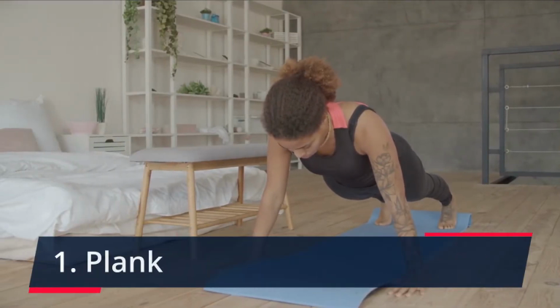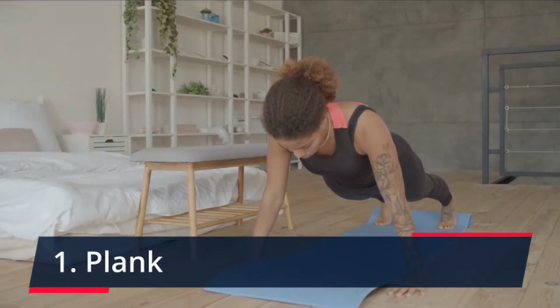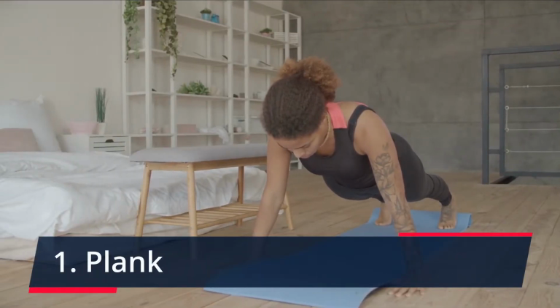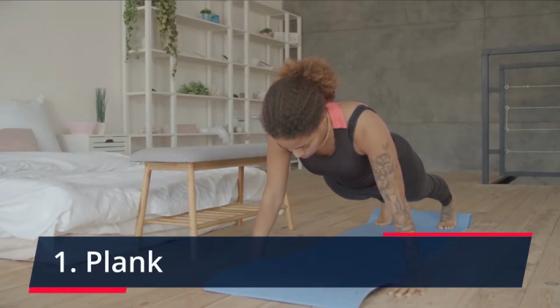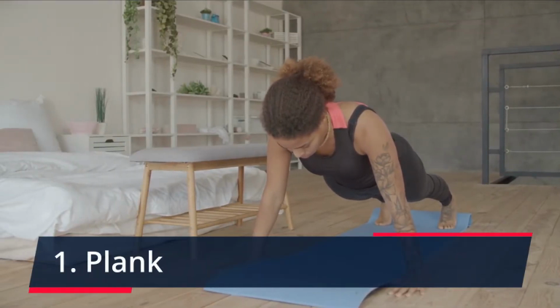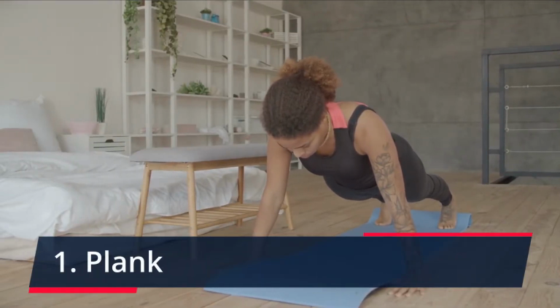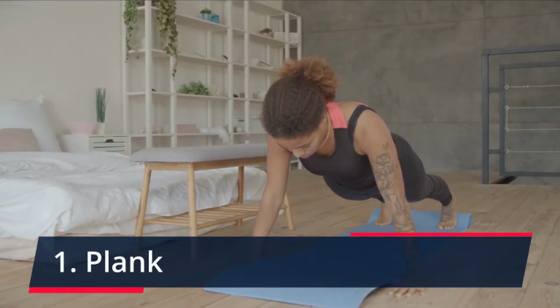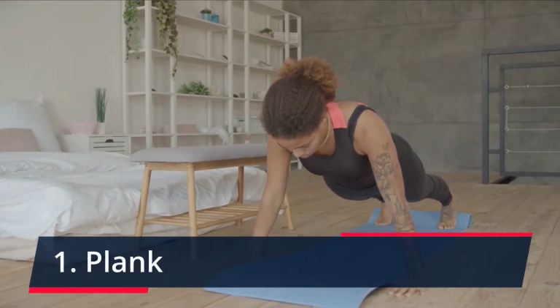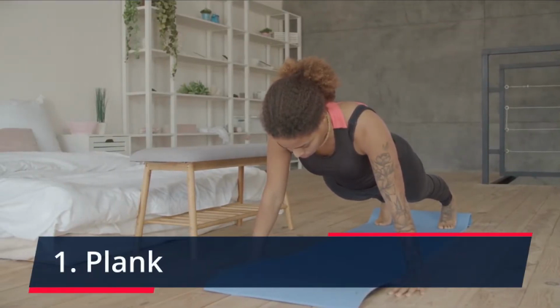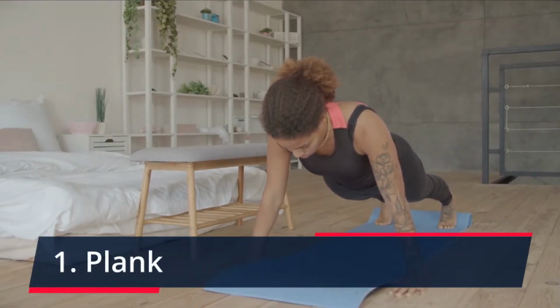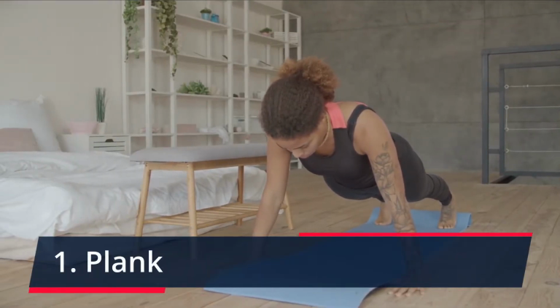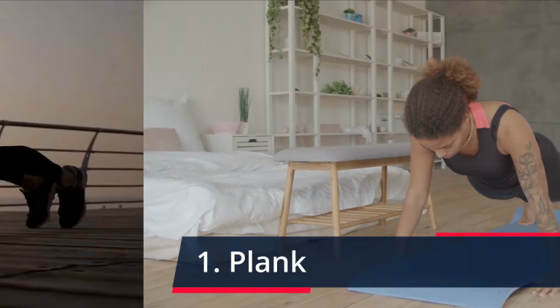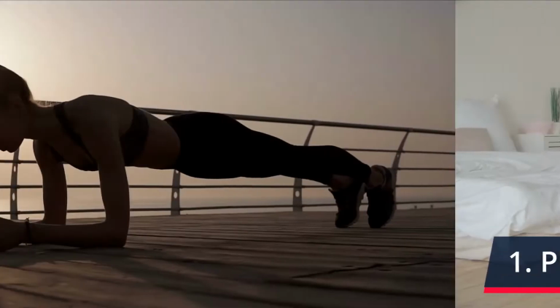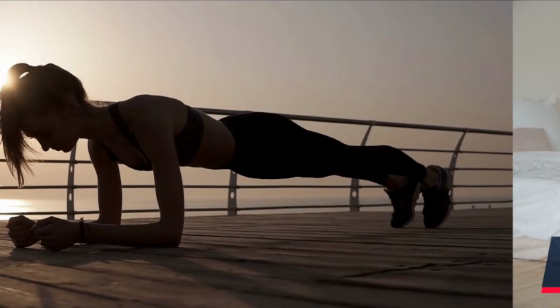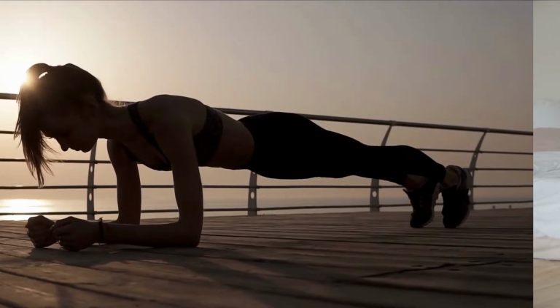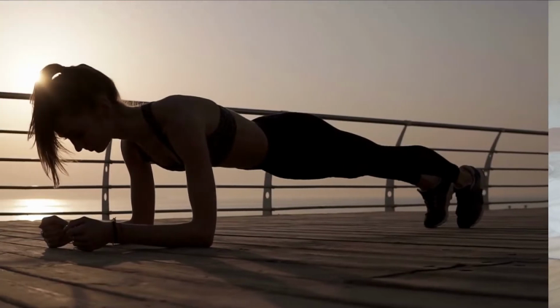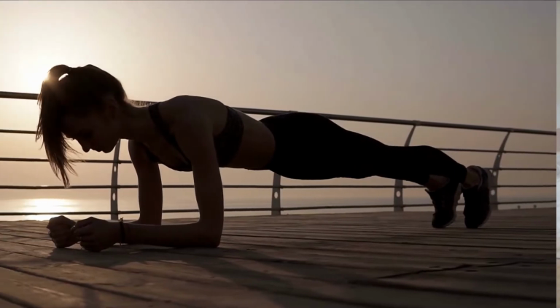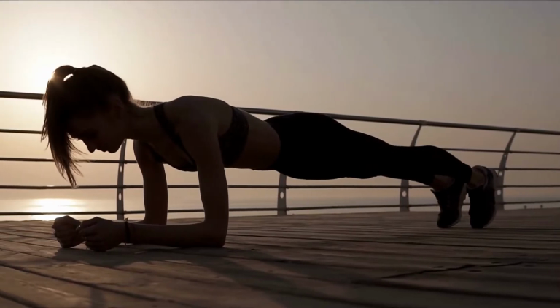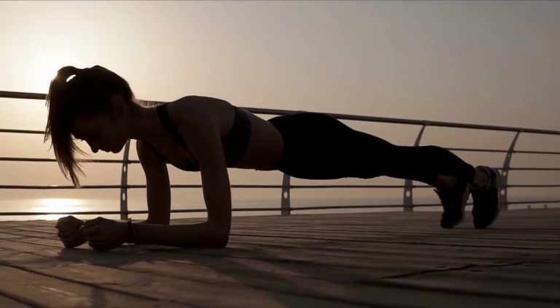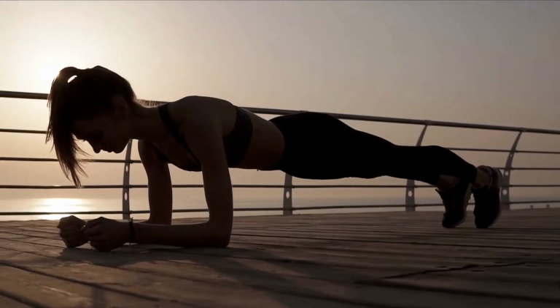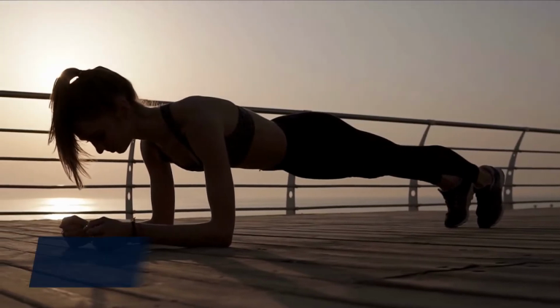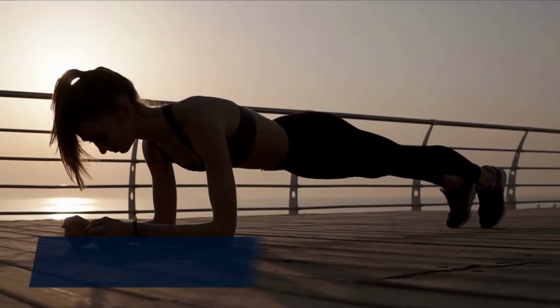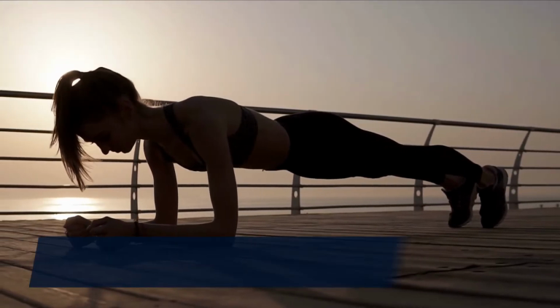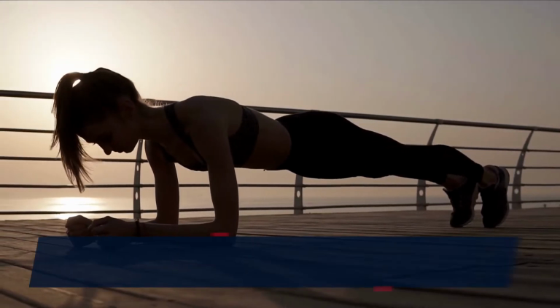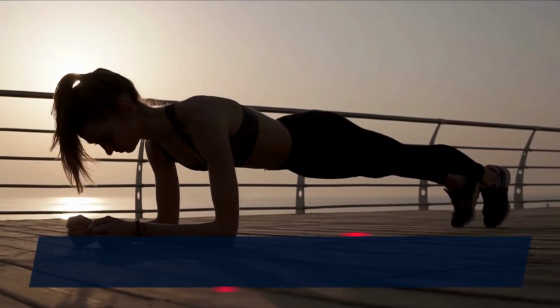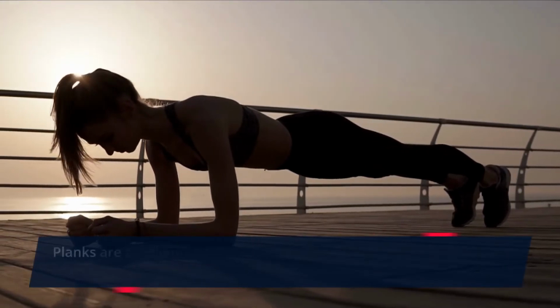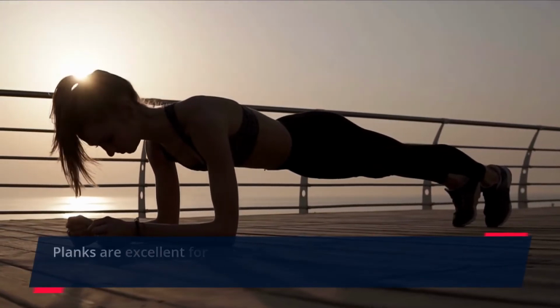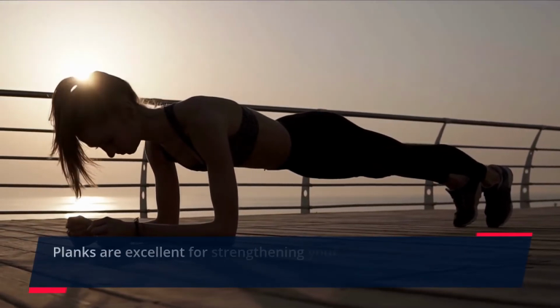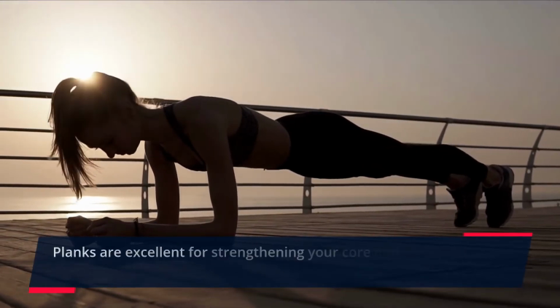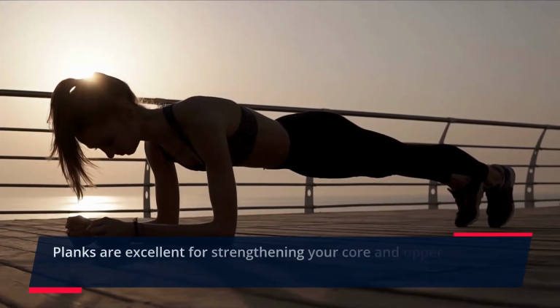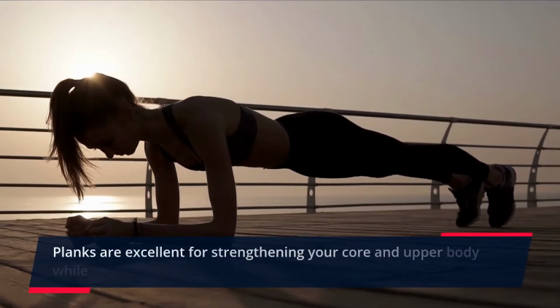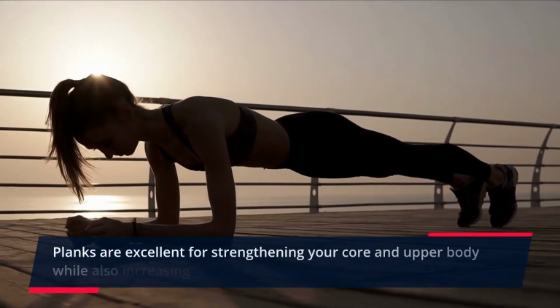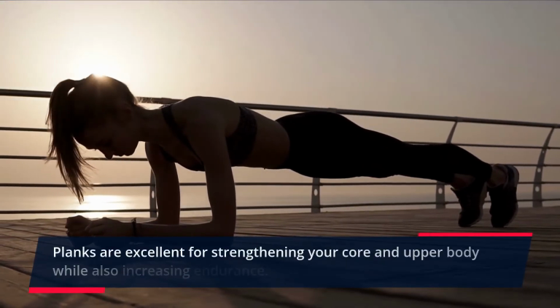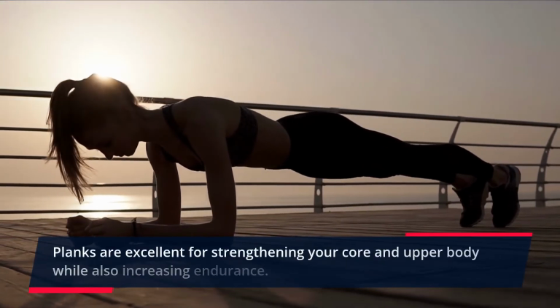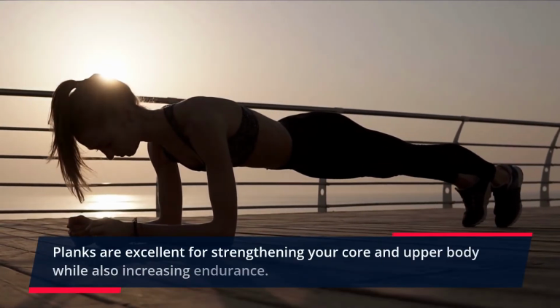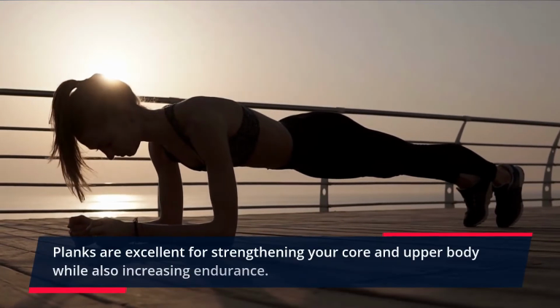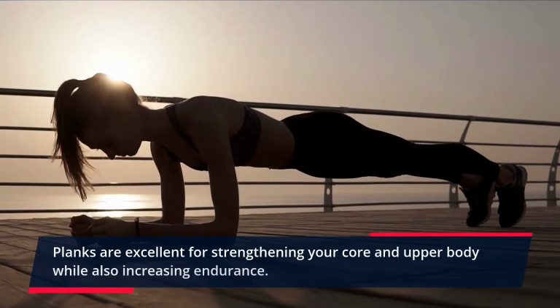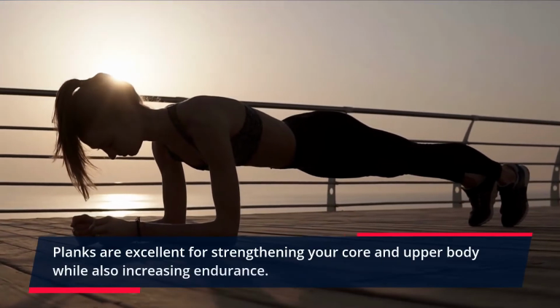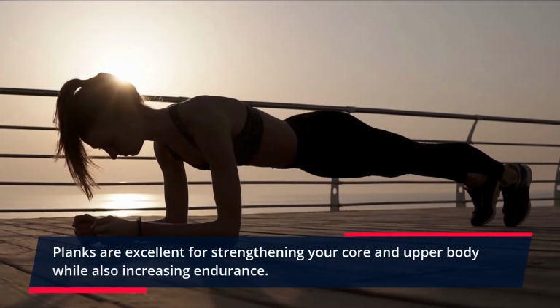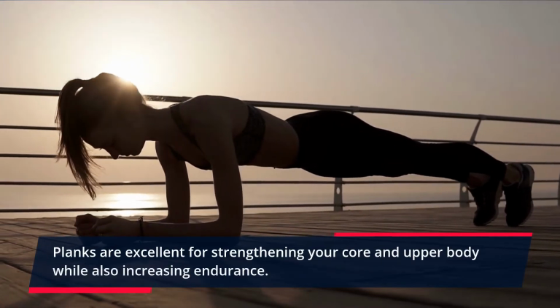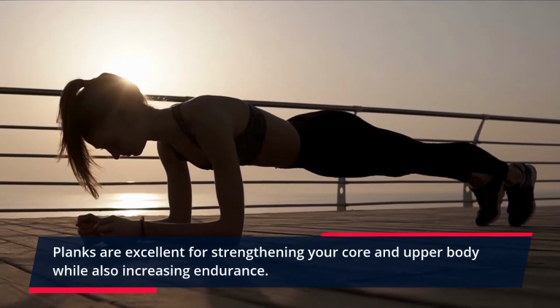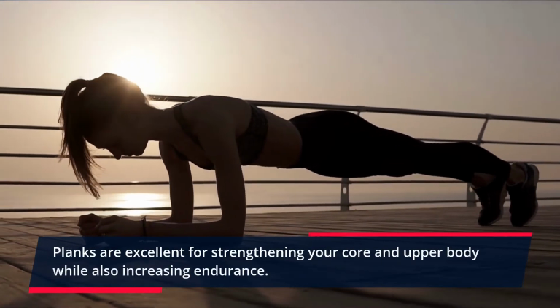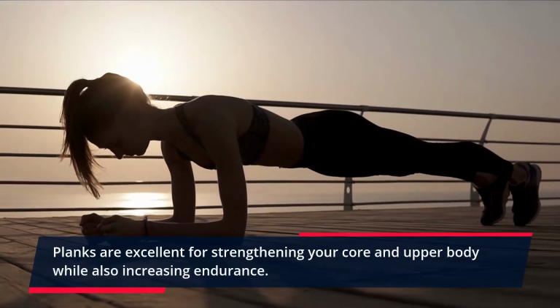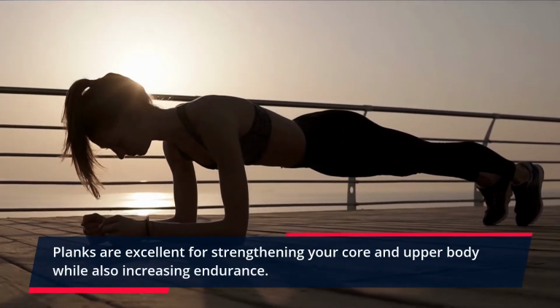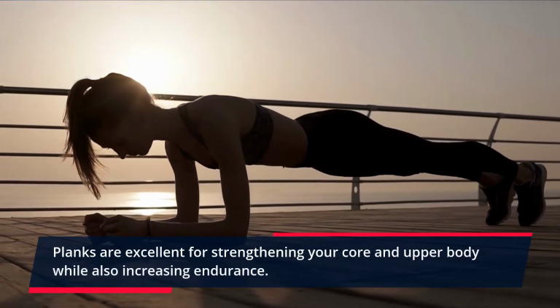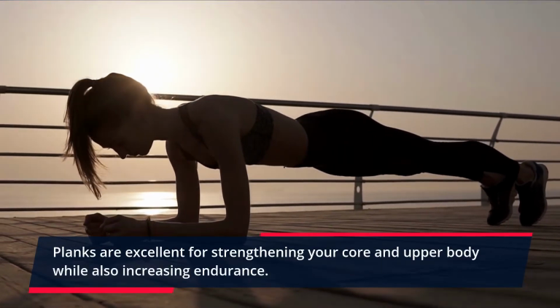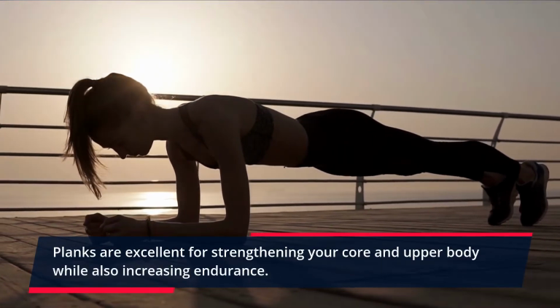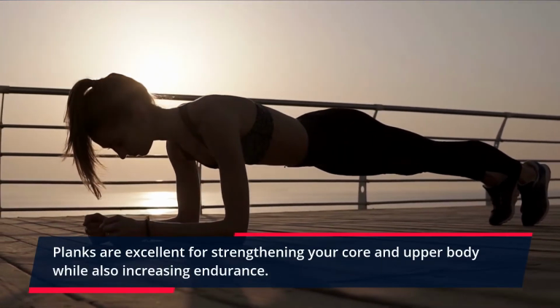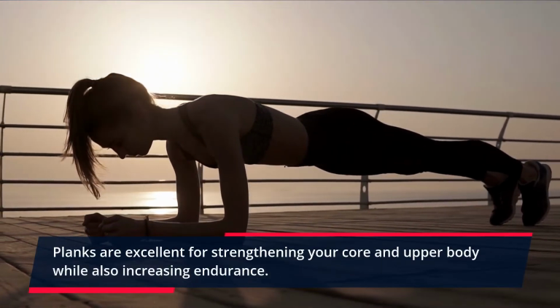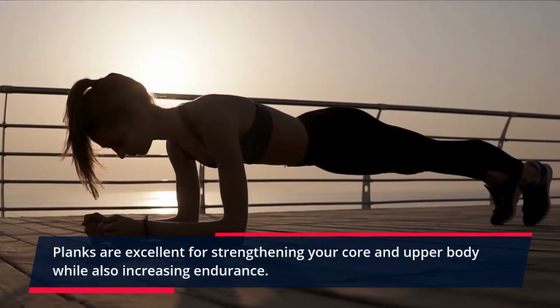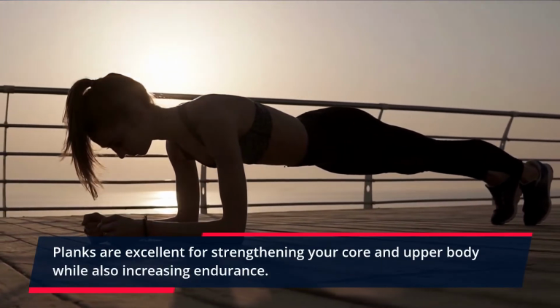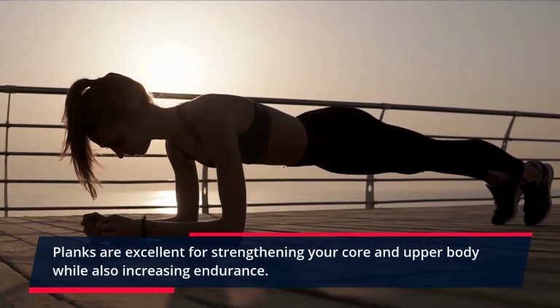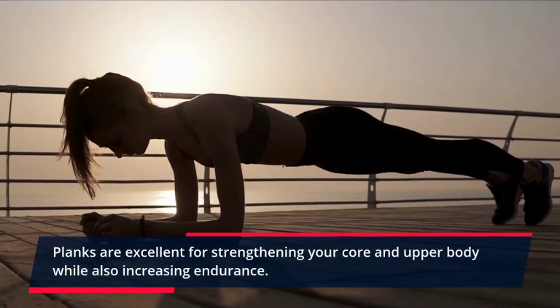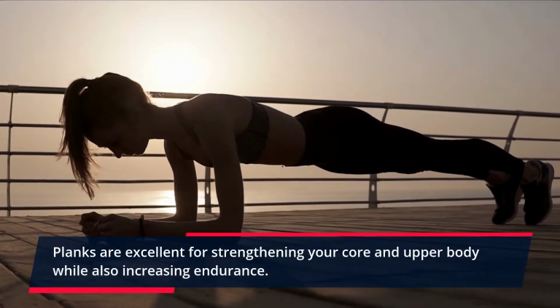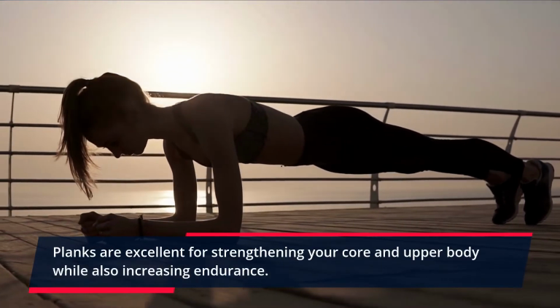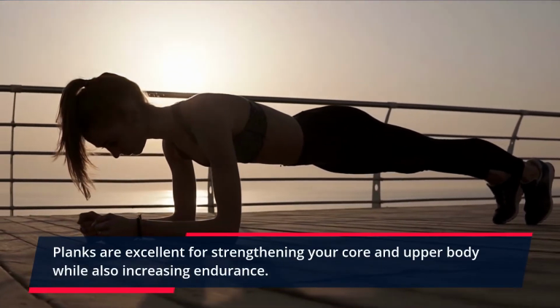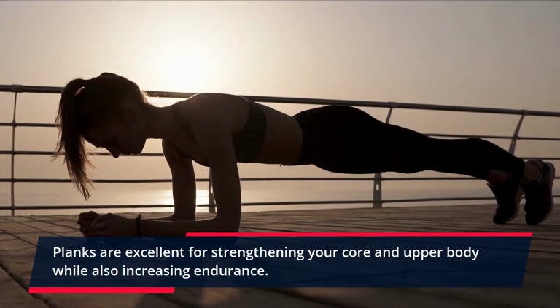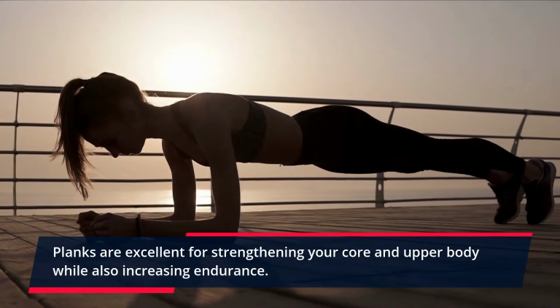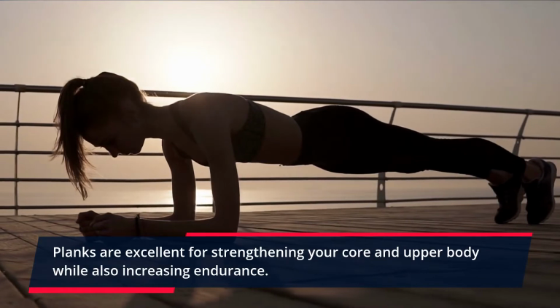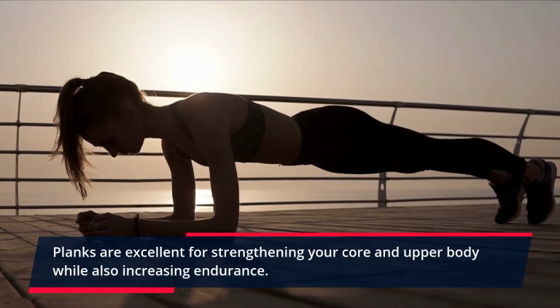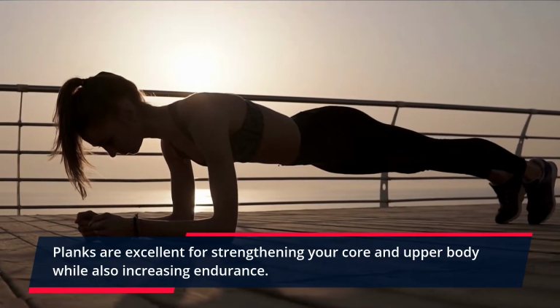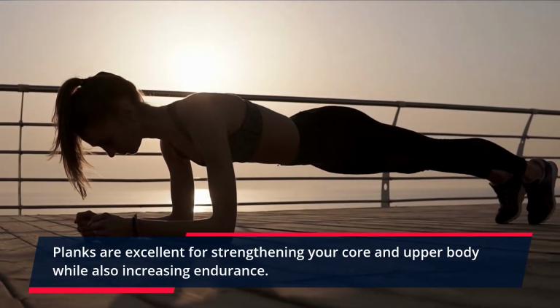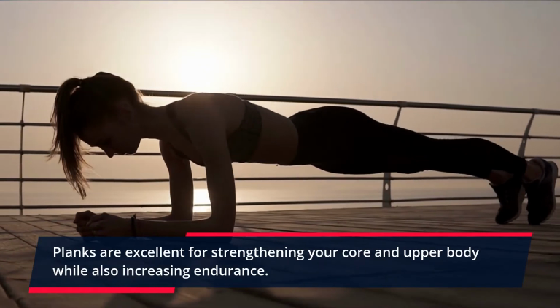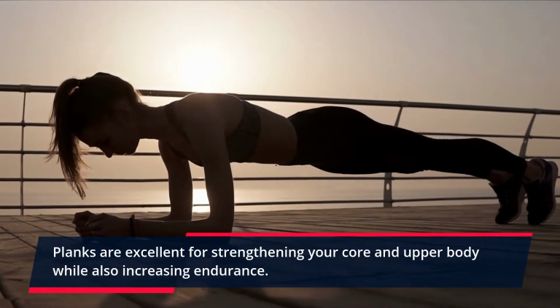Plank. Planks are excellent for strengthening your core and upper body while also increasing endurance.